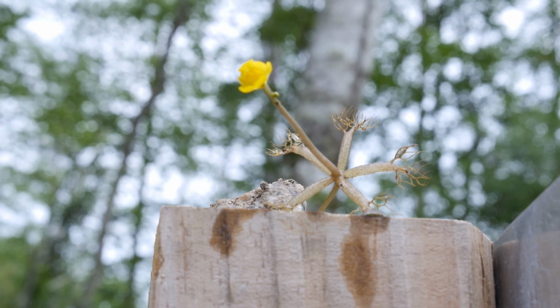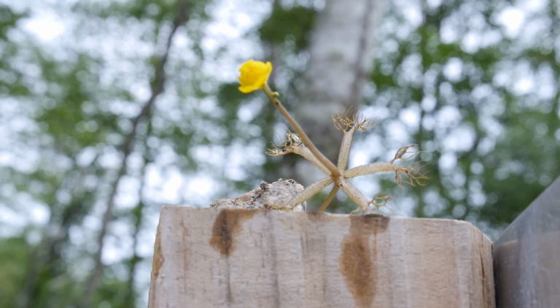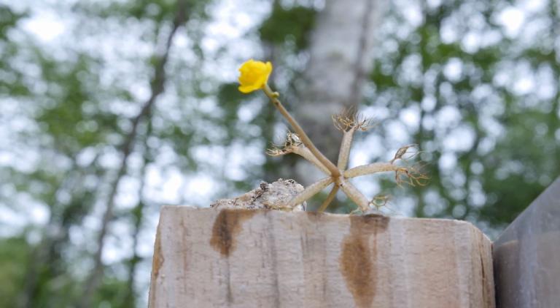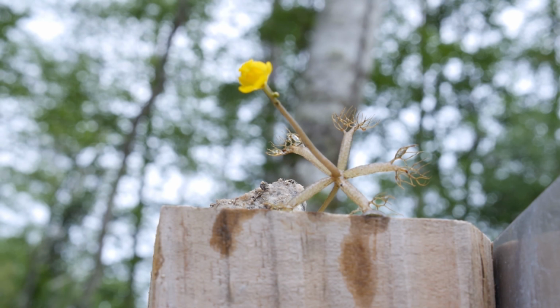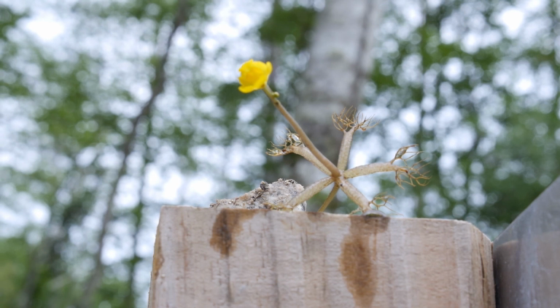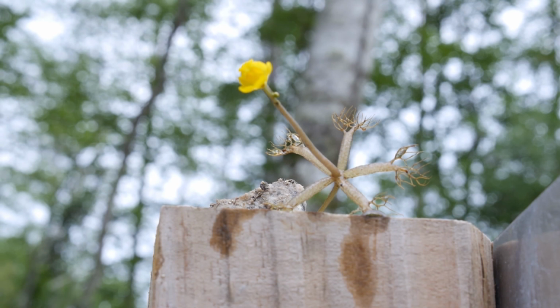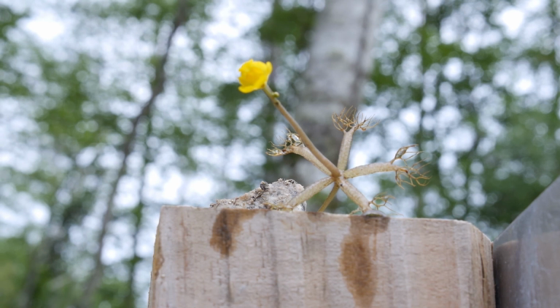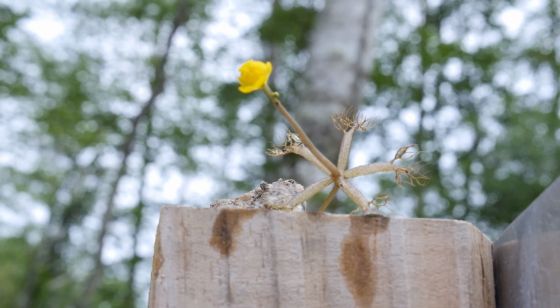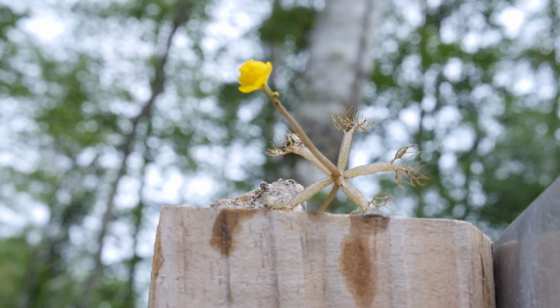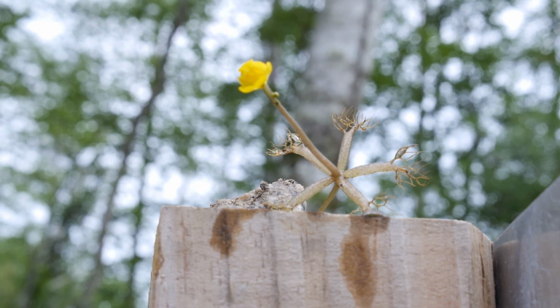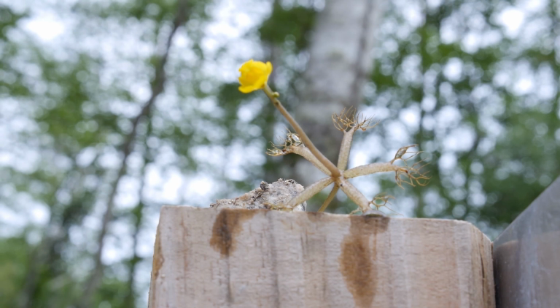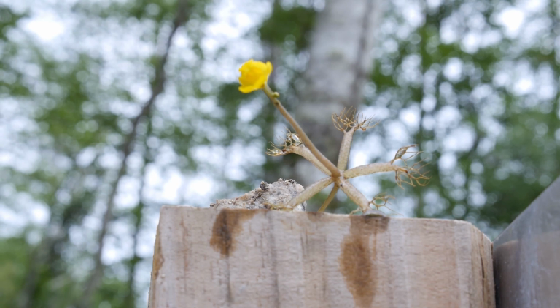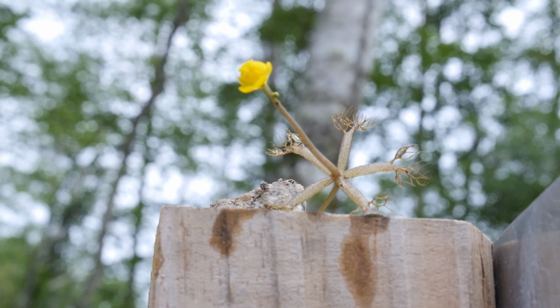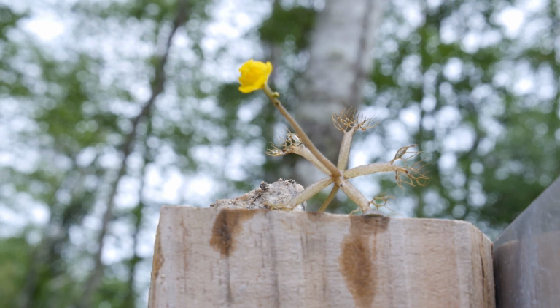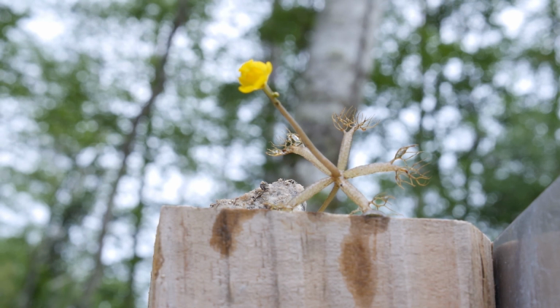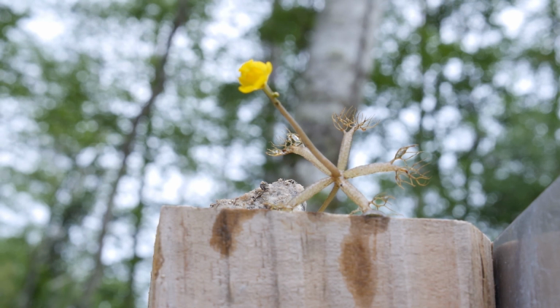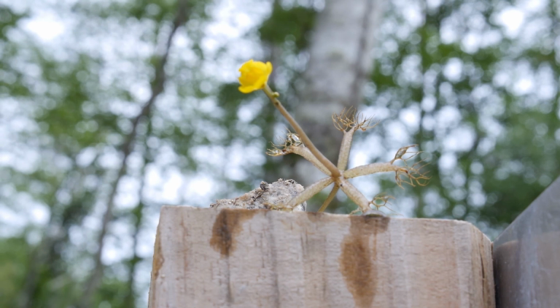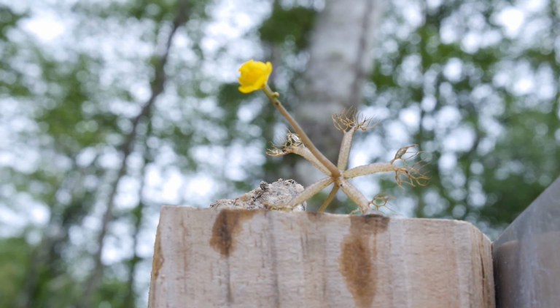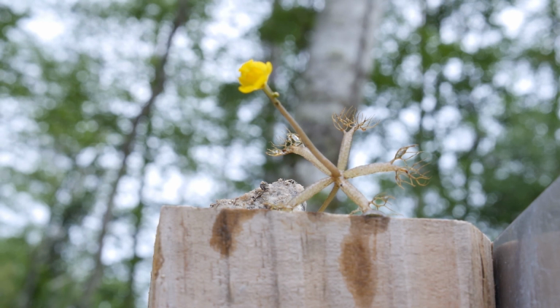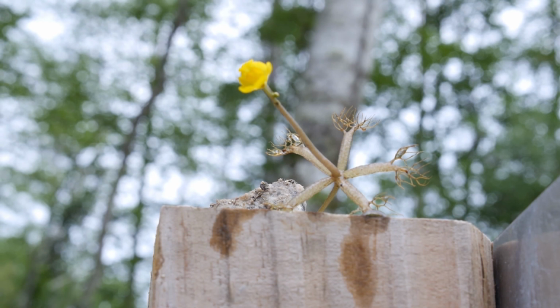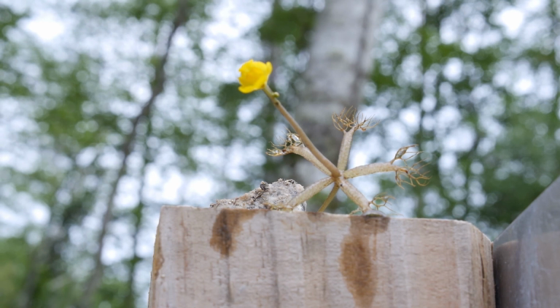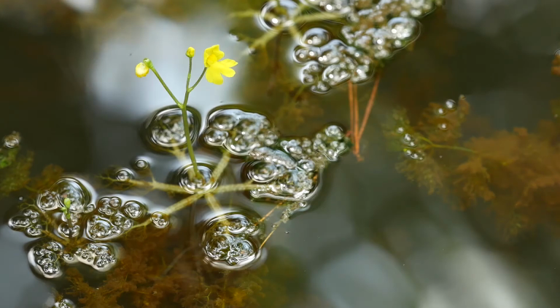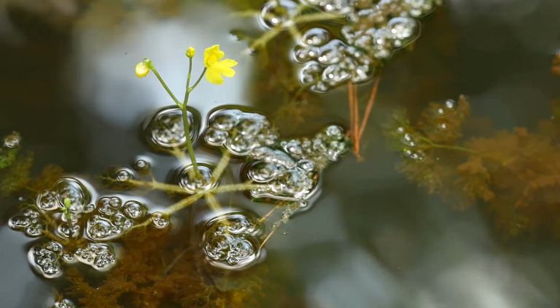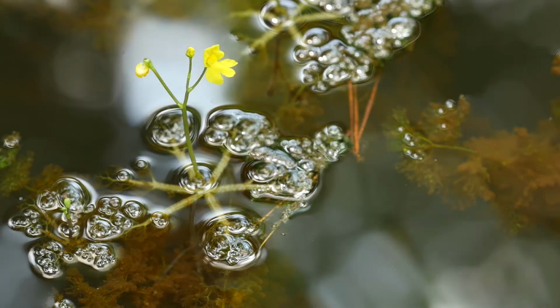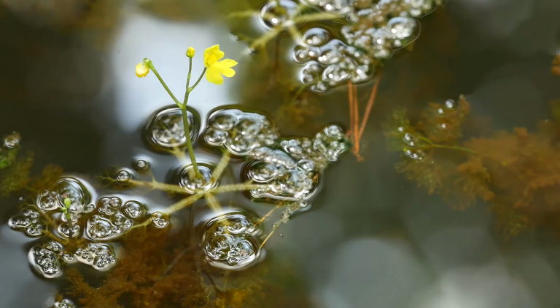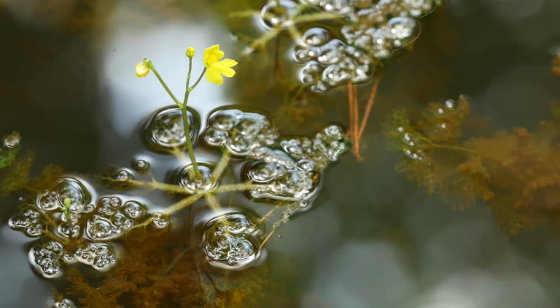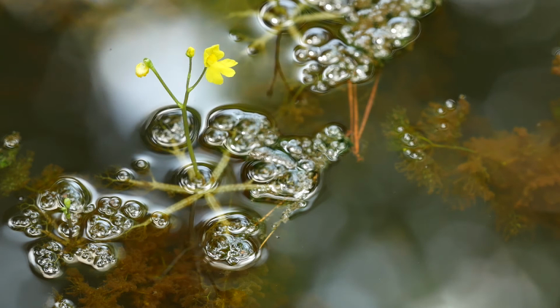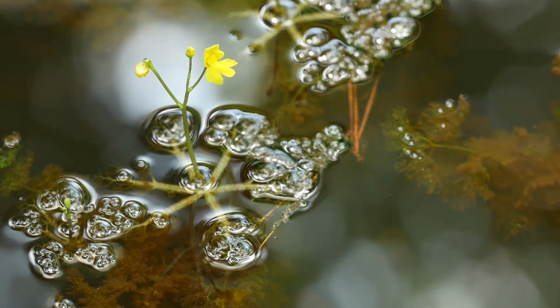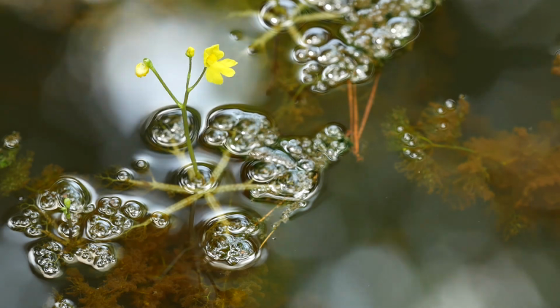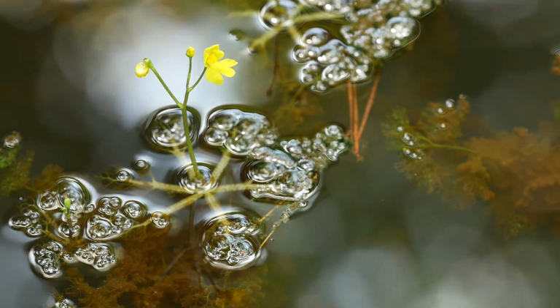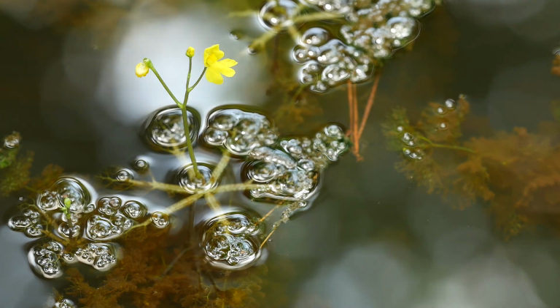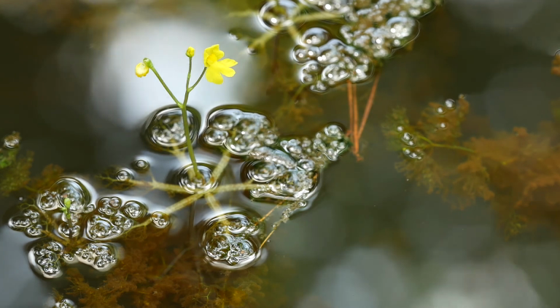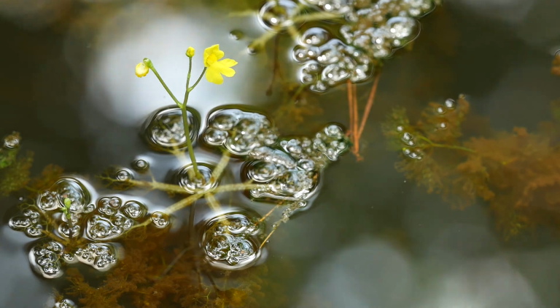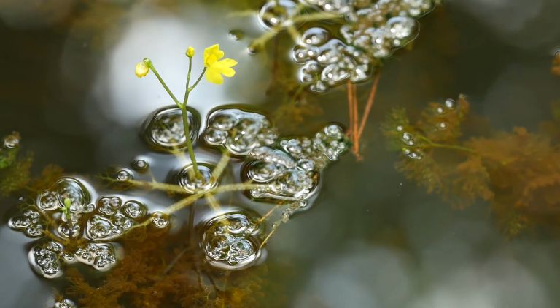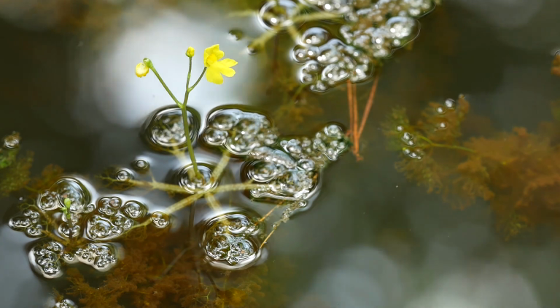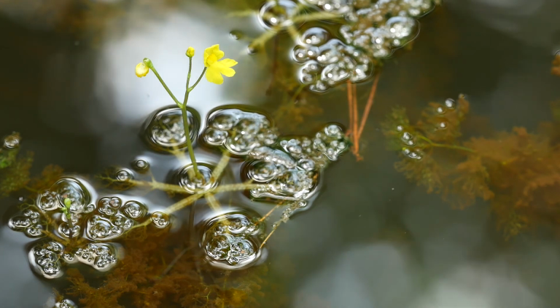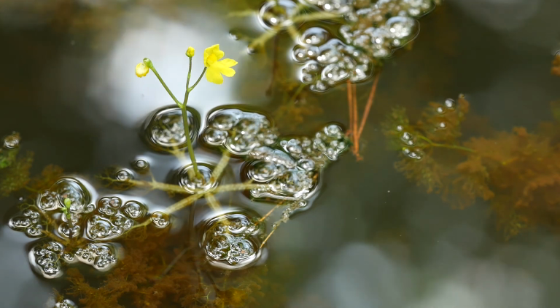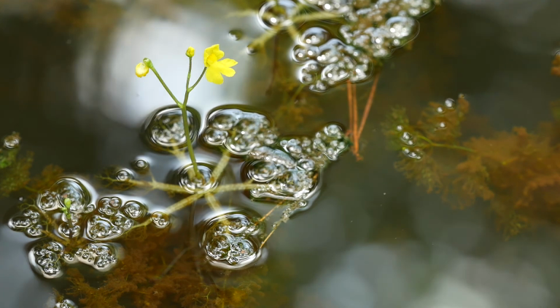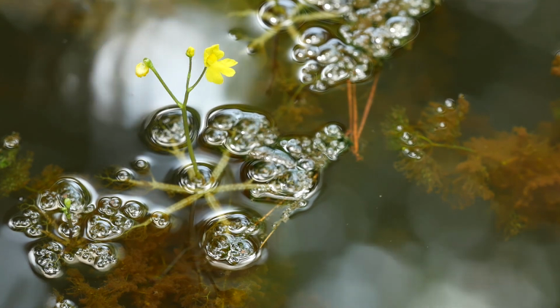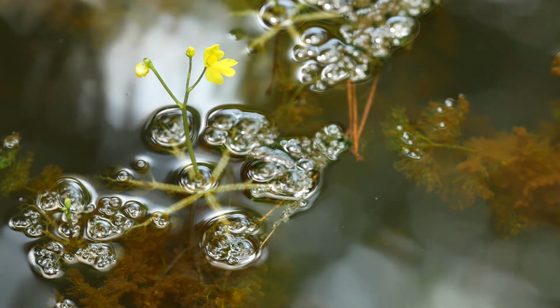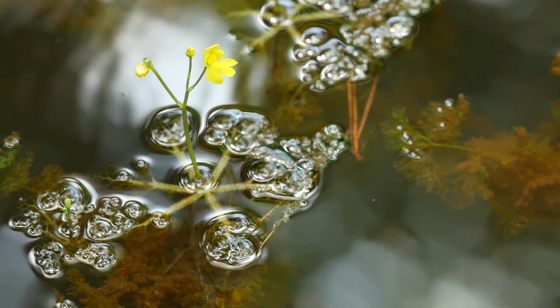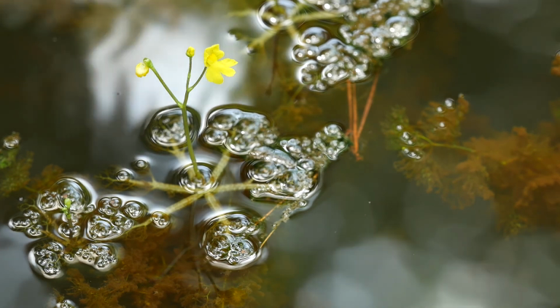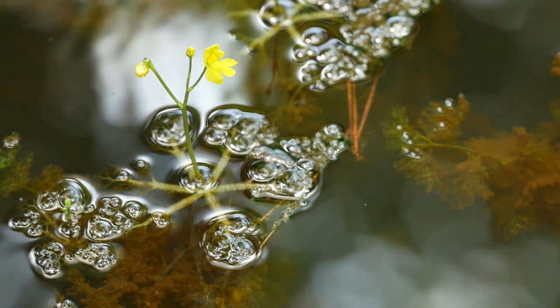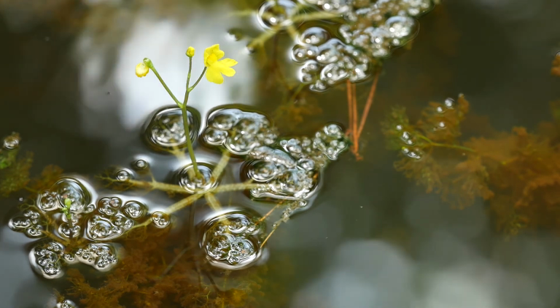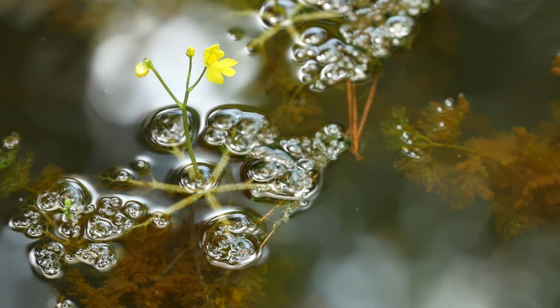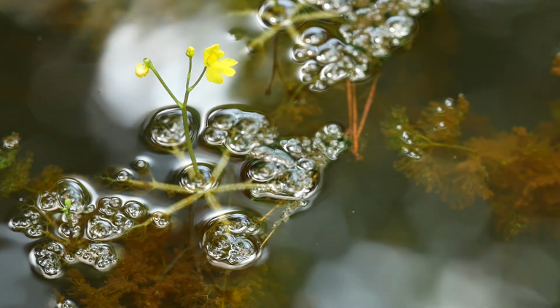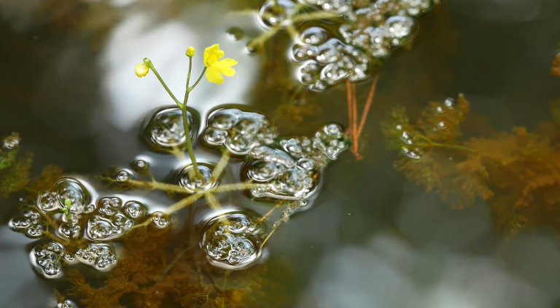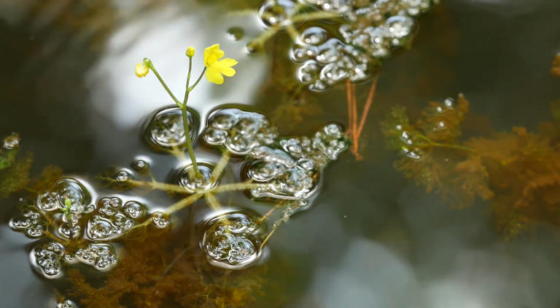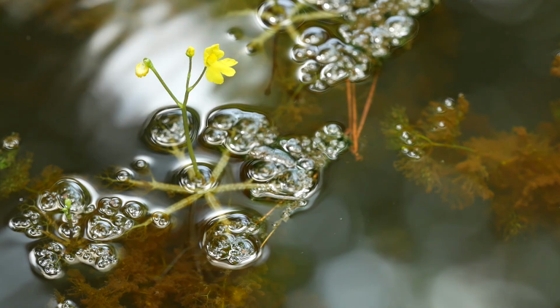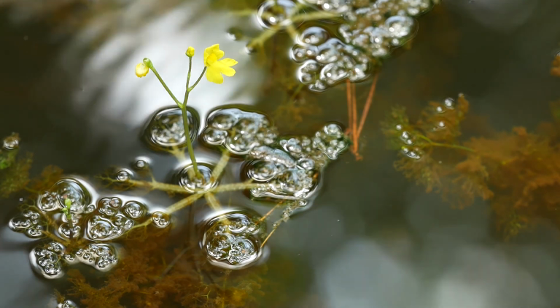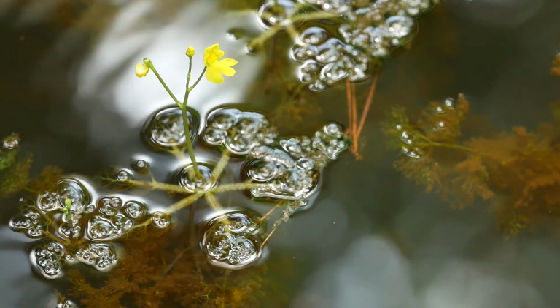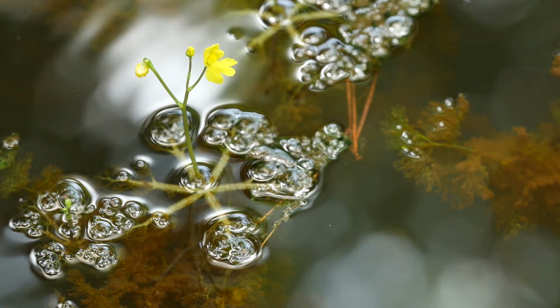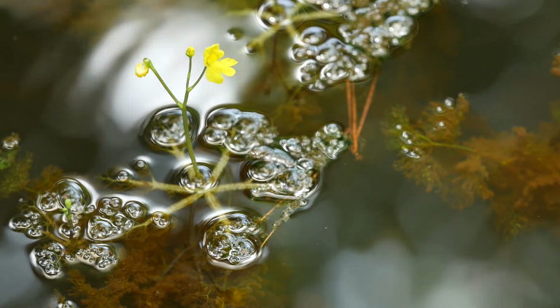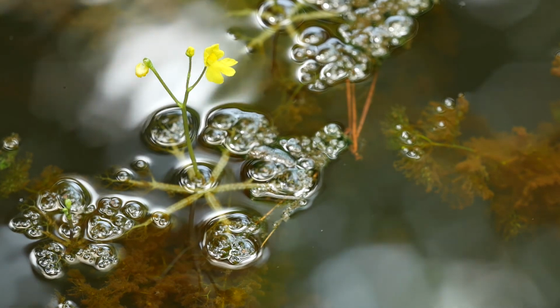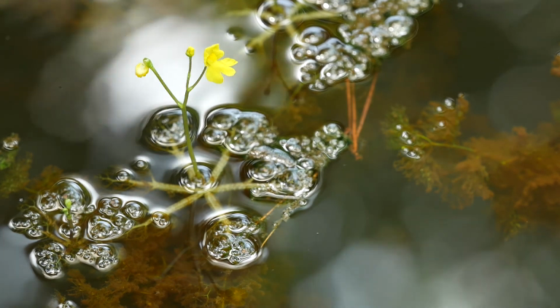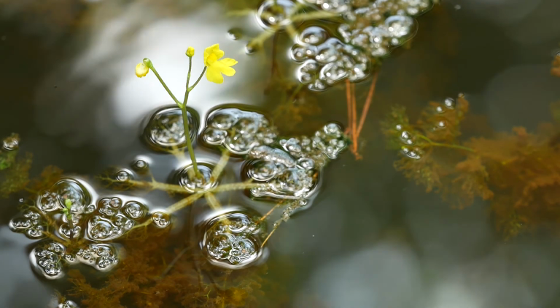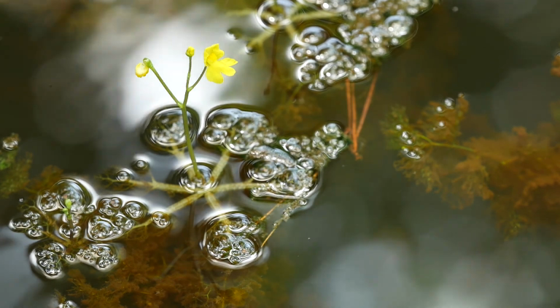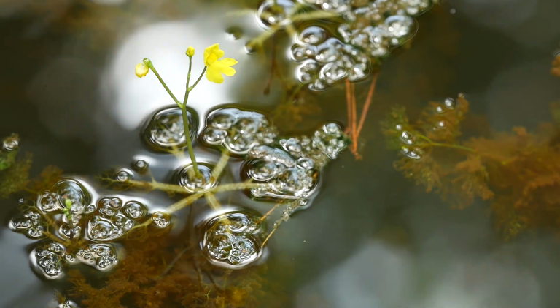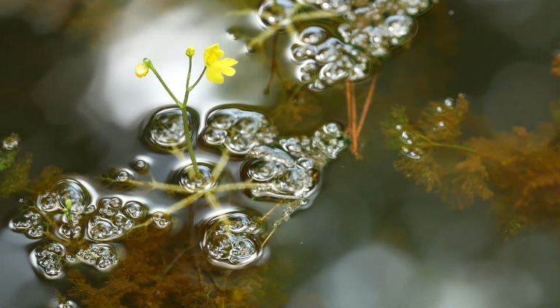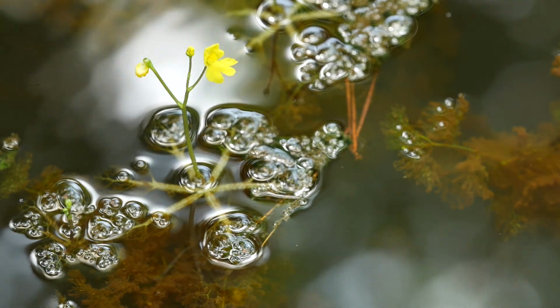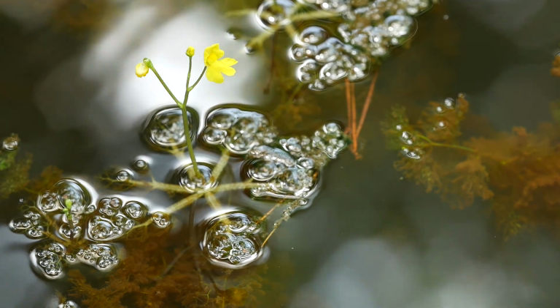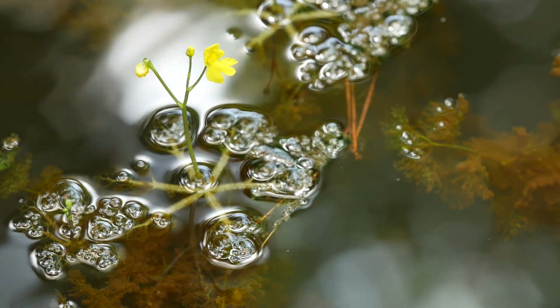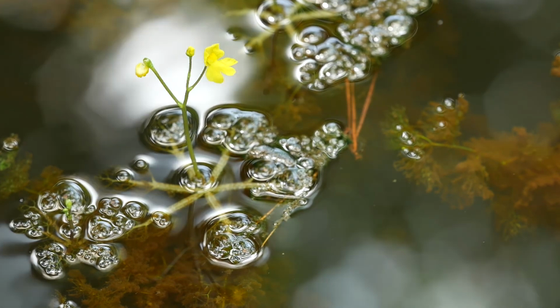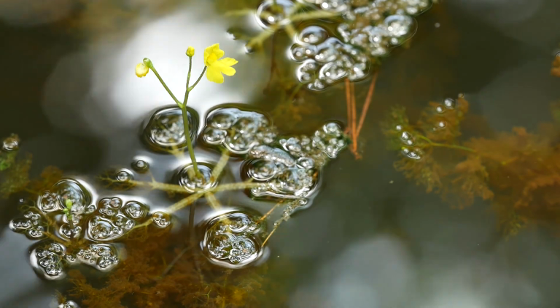The tiny little crustacean or other meal goes in with the water, and then there are enzymes and things that dissolve the prey, and it is assimilated into the plant to enhance the nutrient uptake.